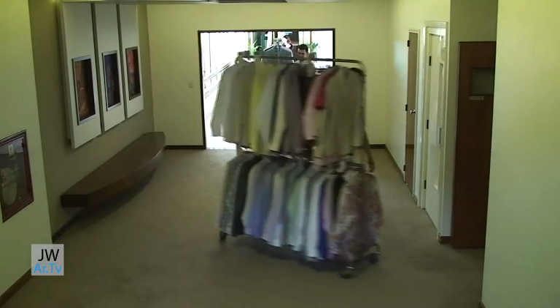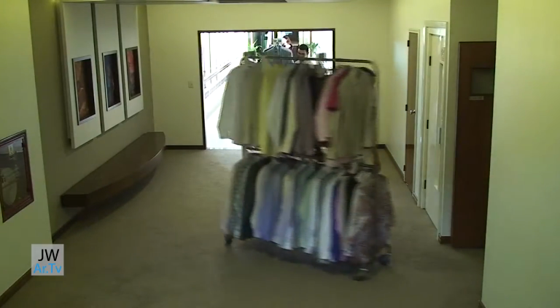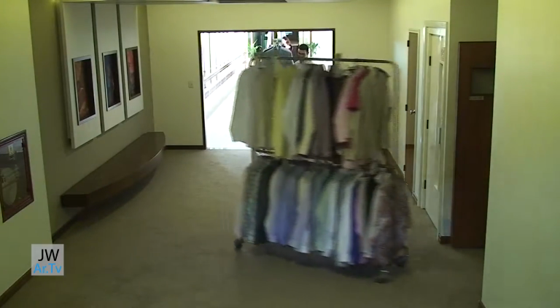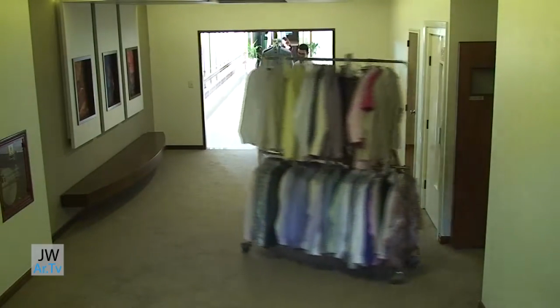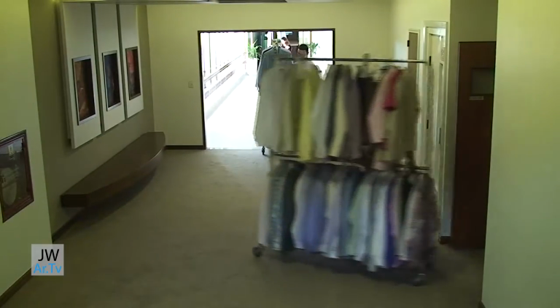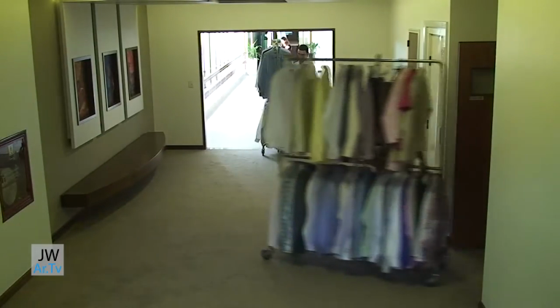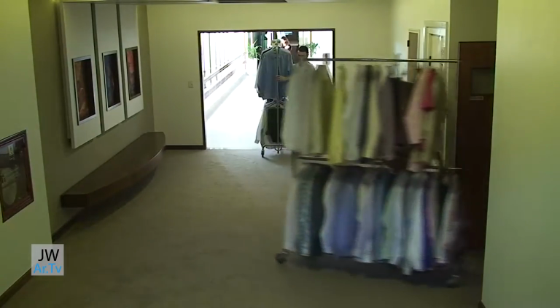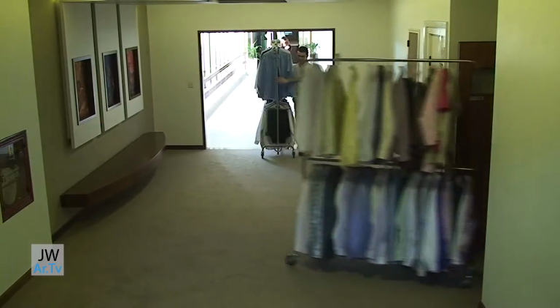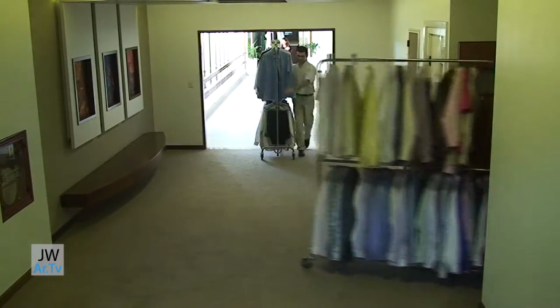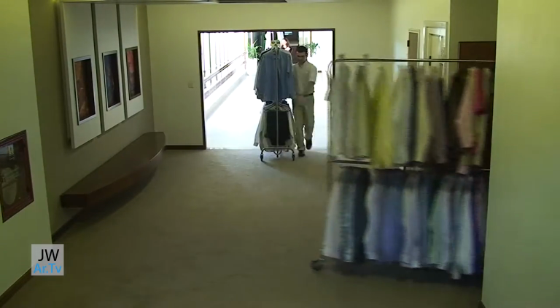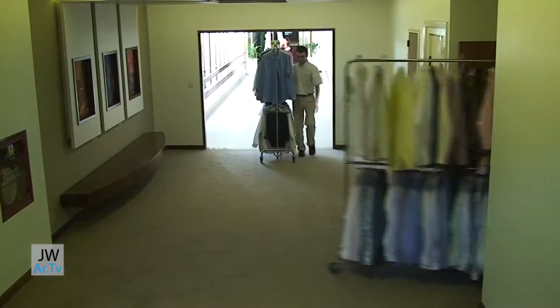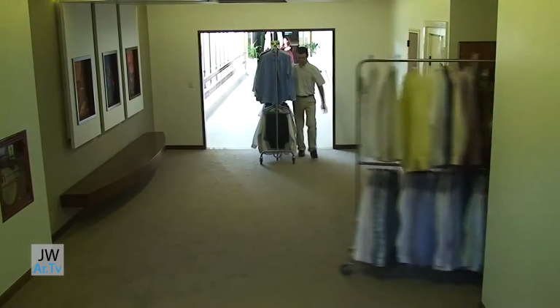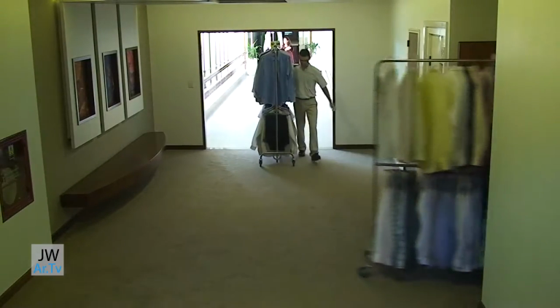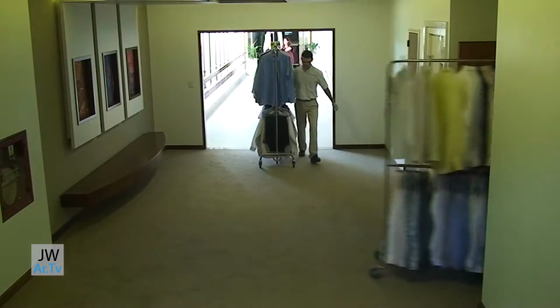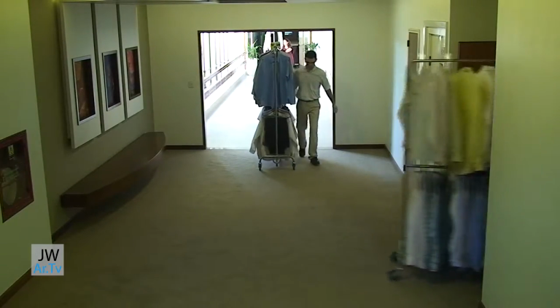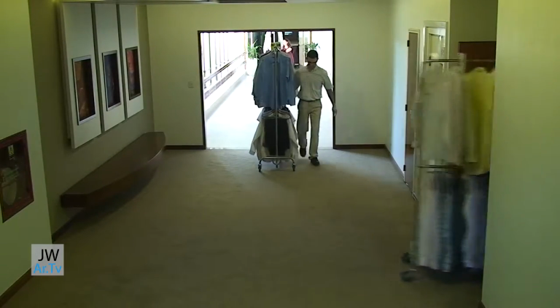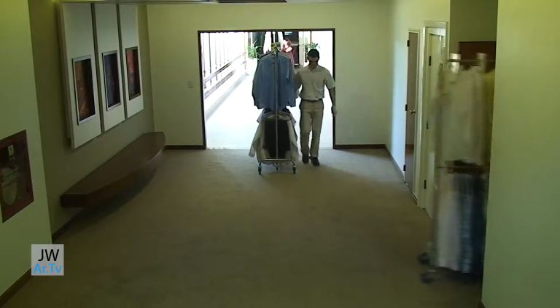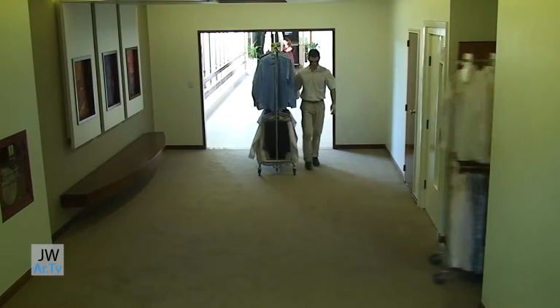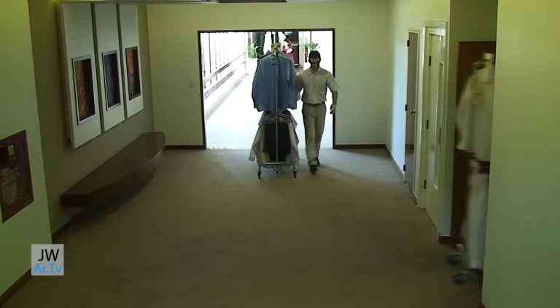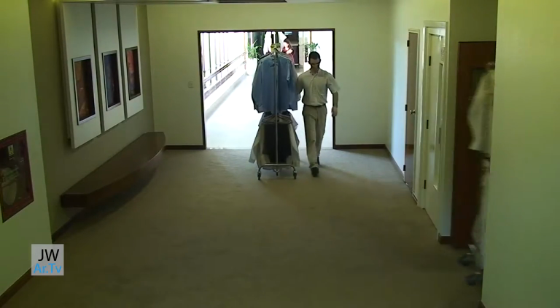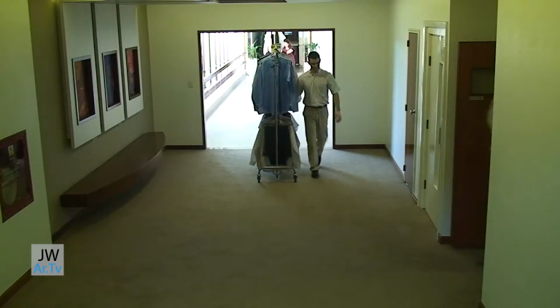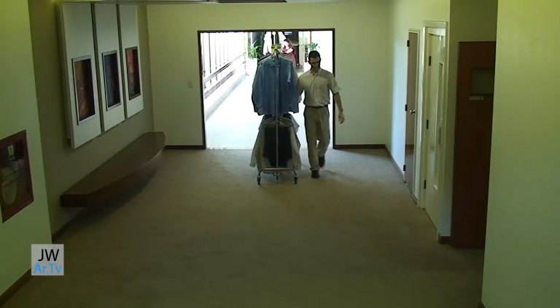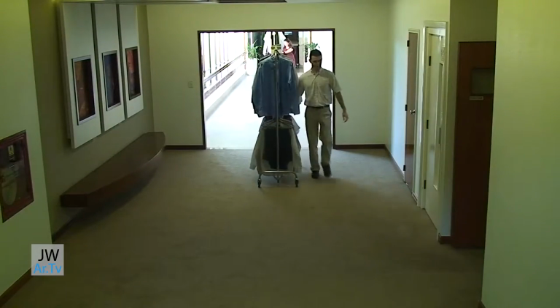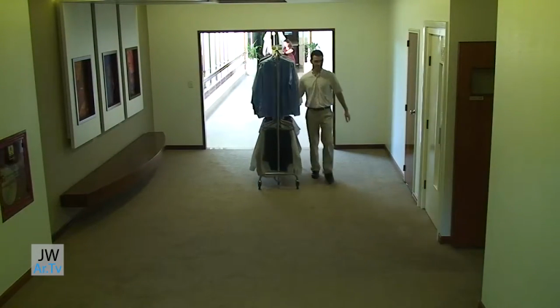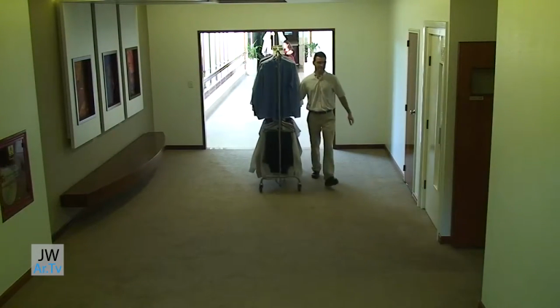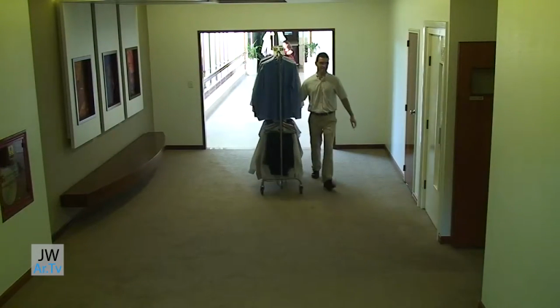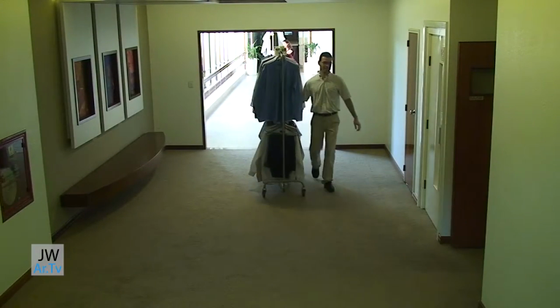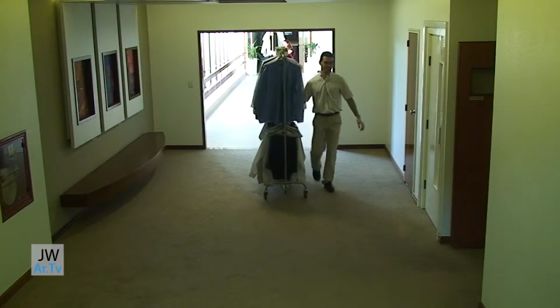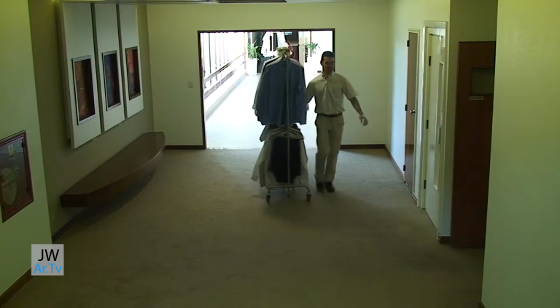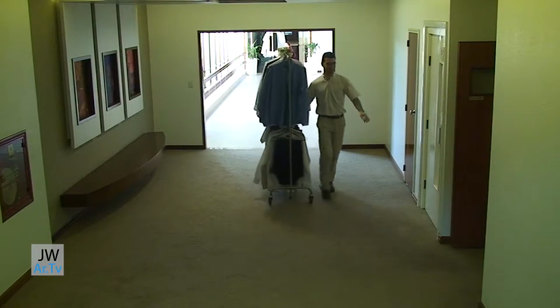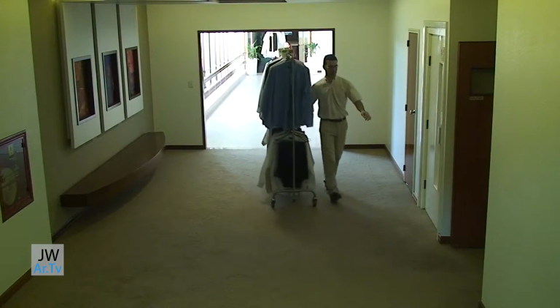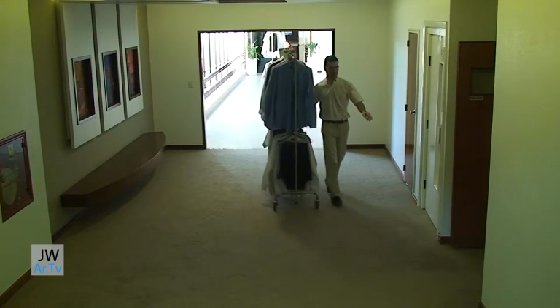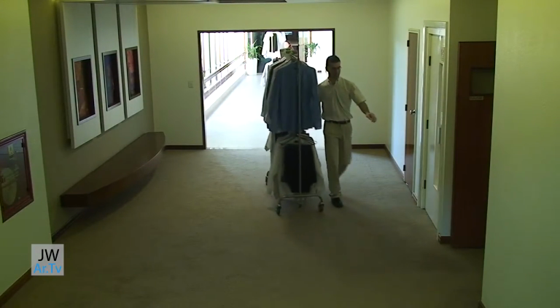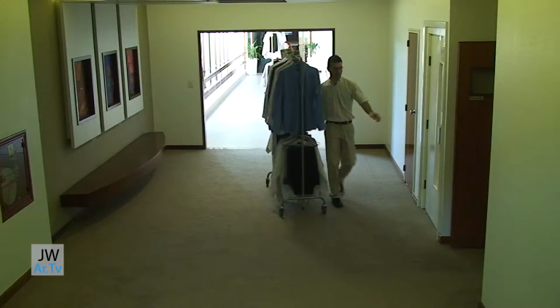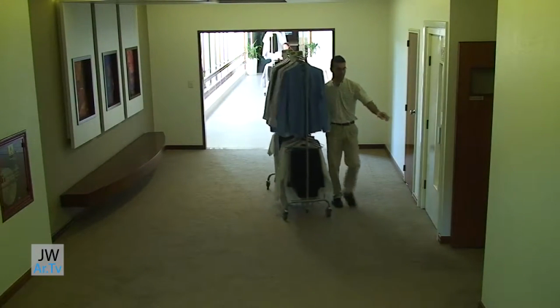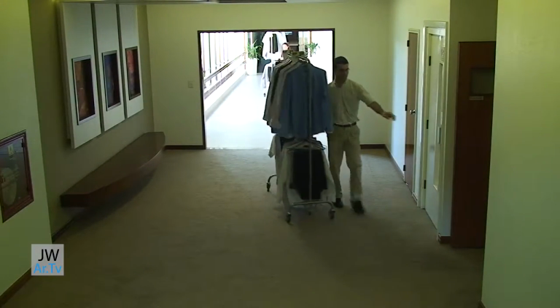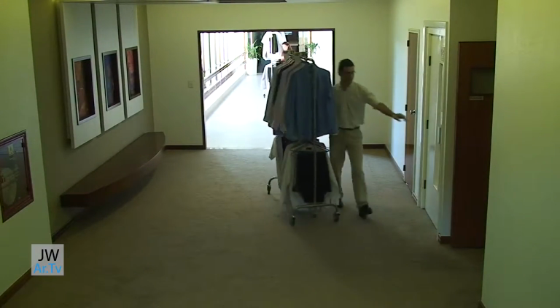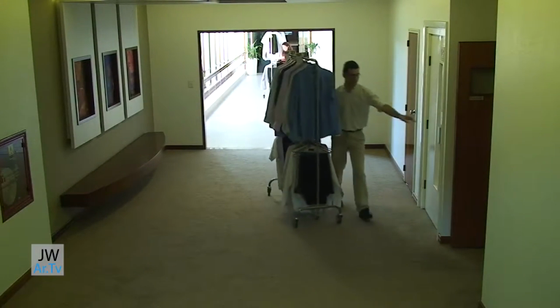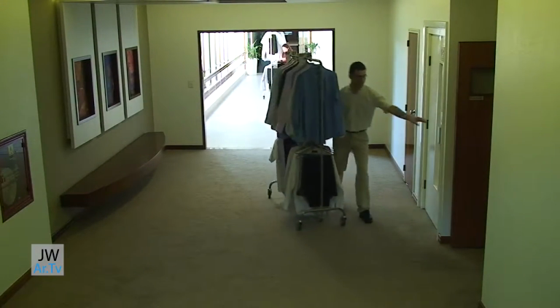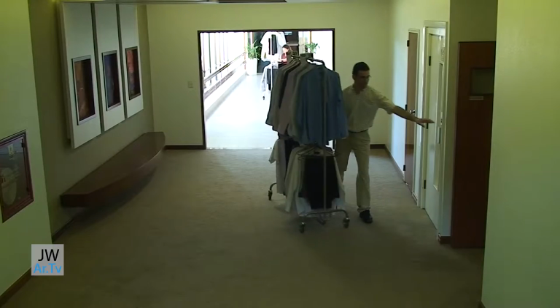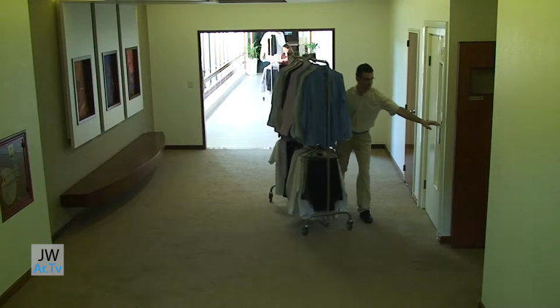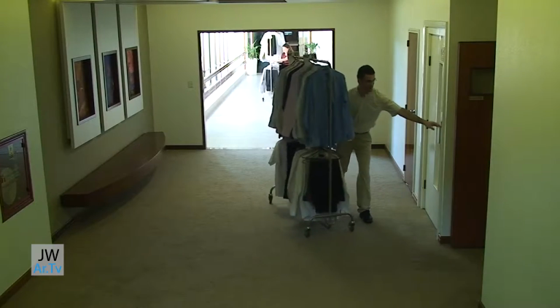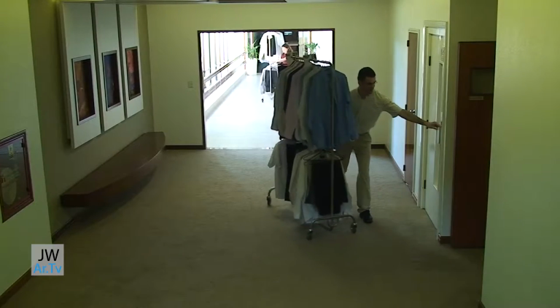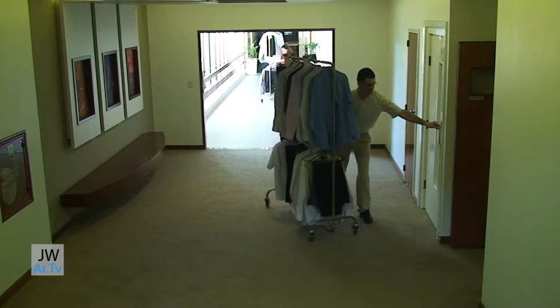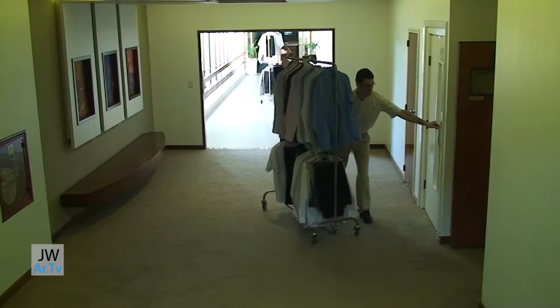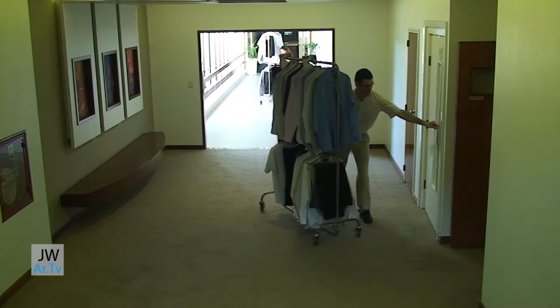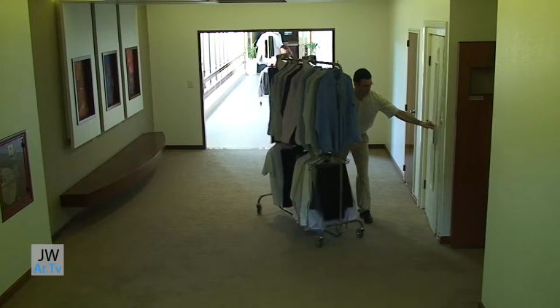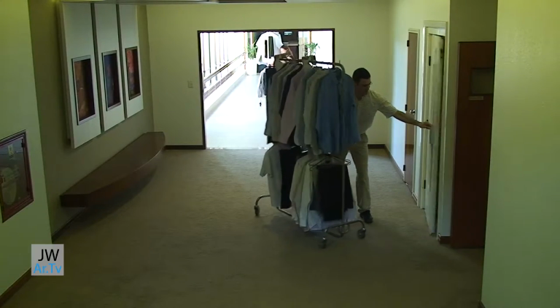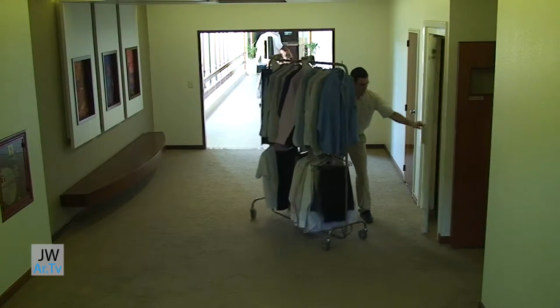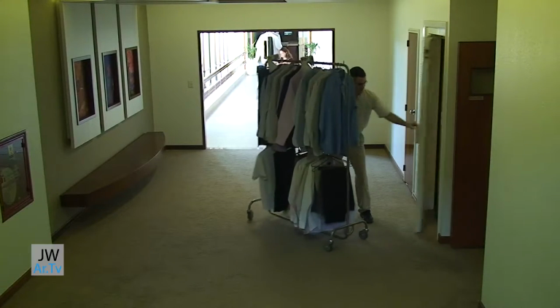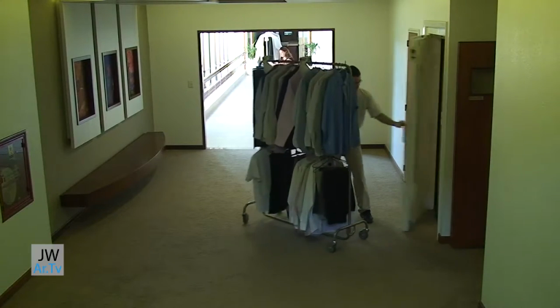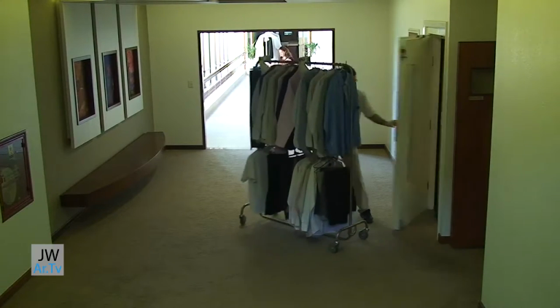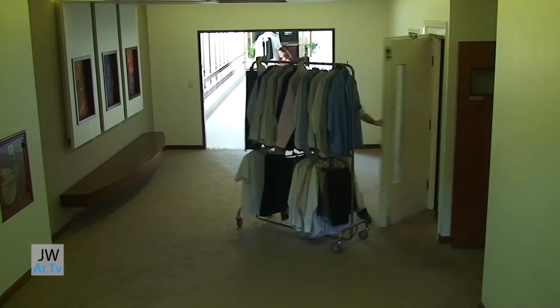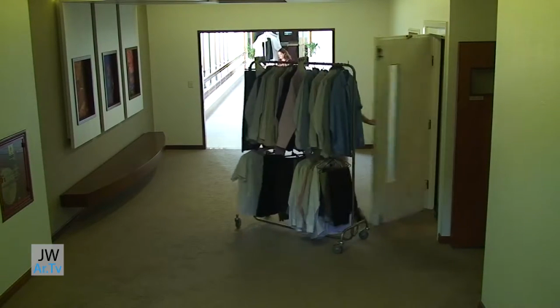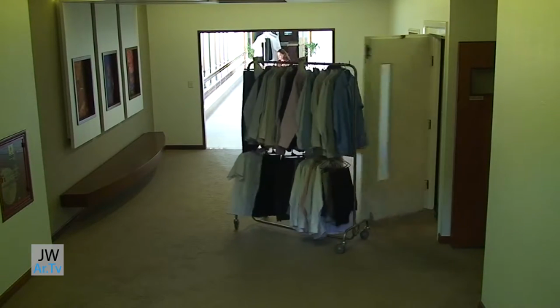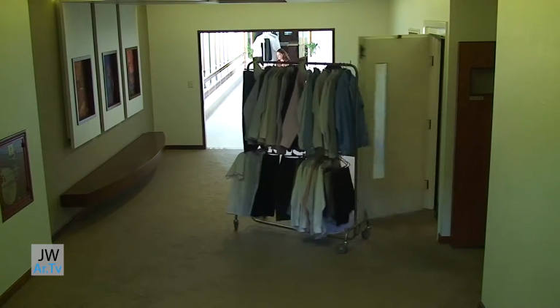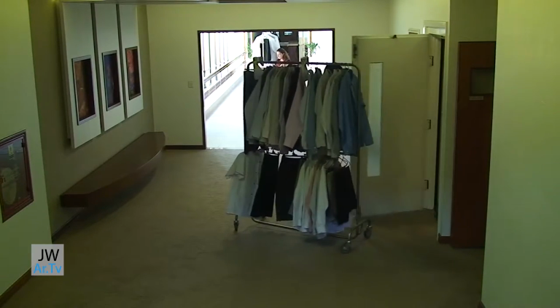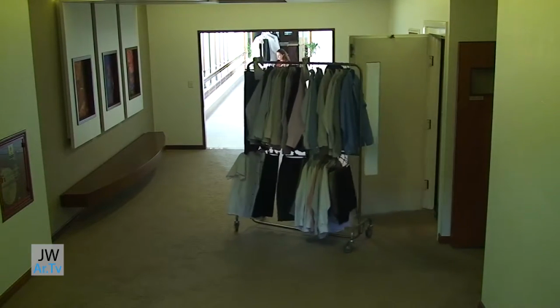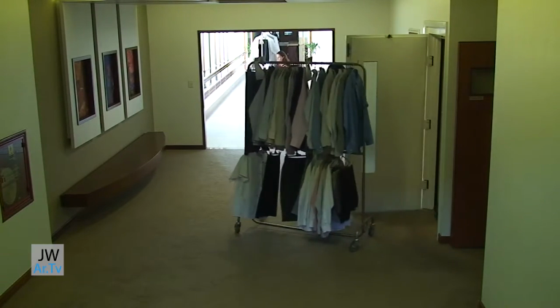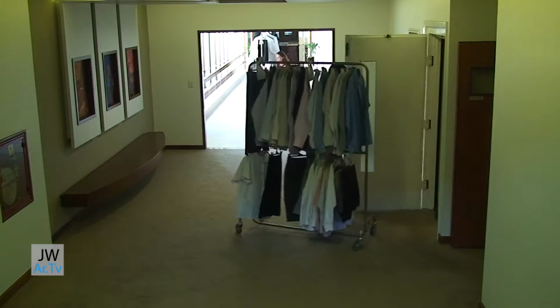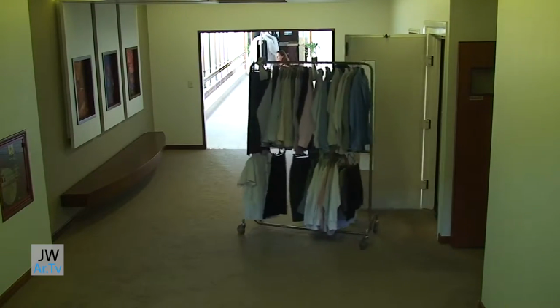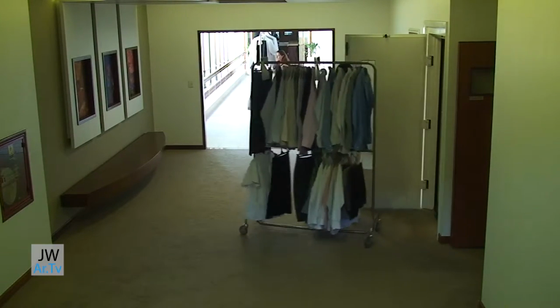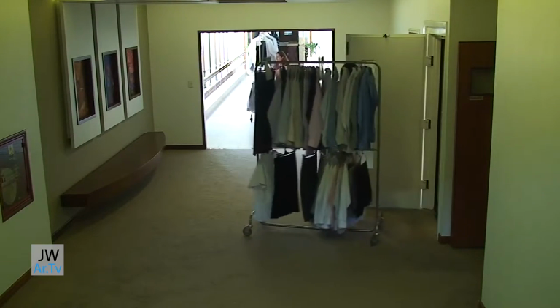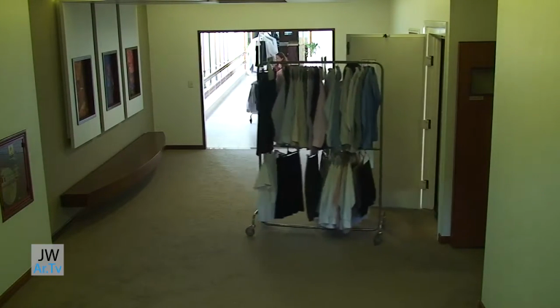At 5pm, on the same day, we deliver the clean and pressed garments to the Bethelite's rooms.